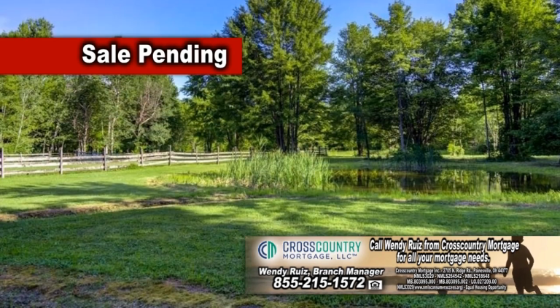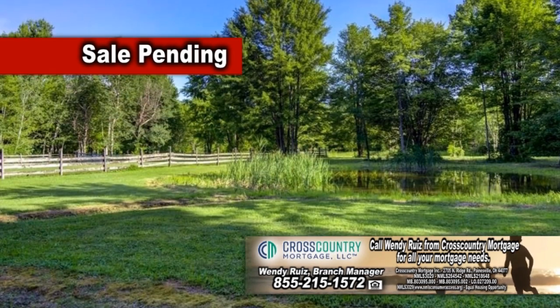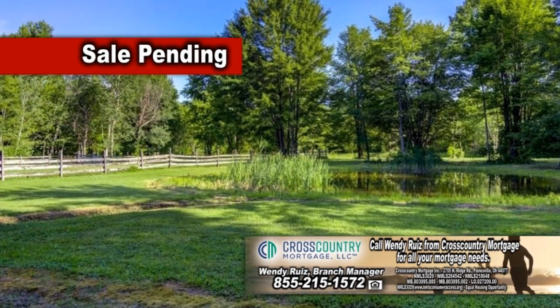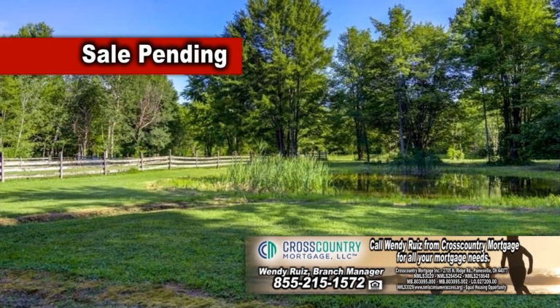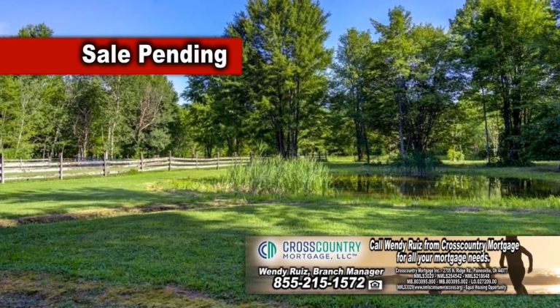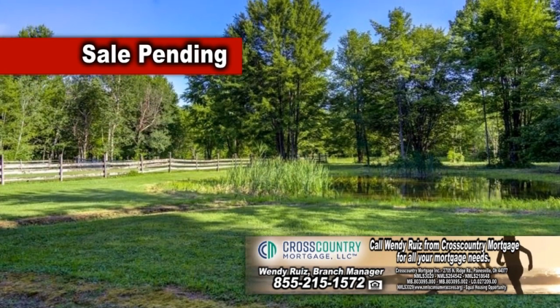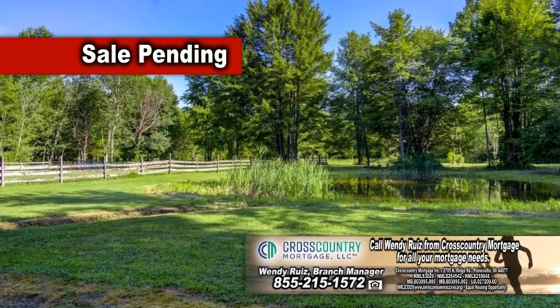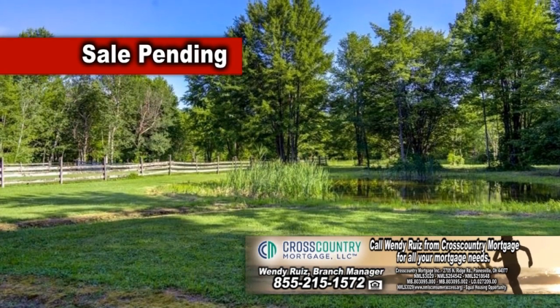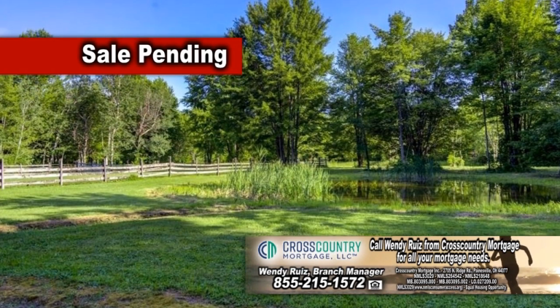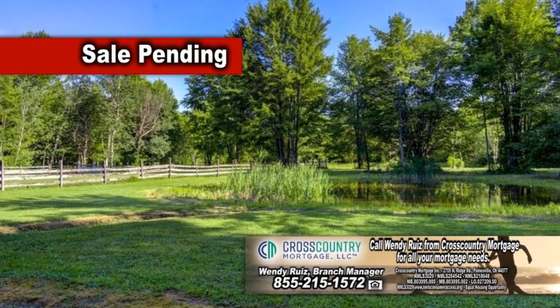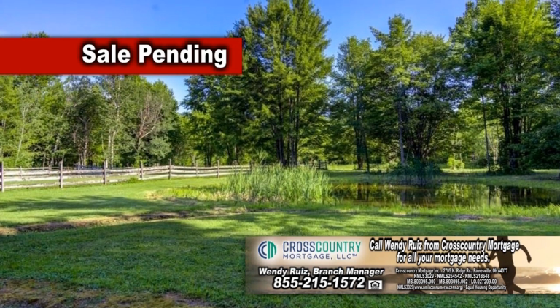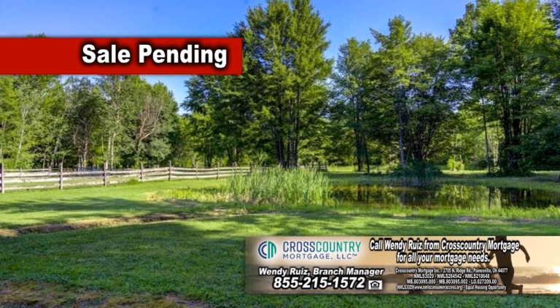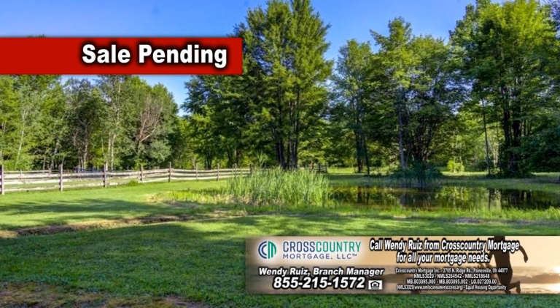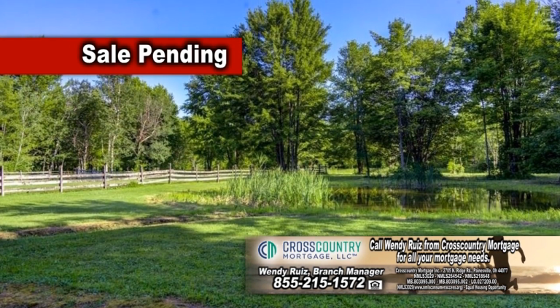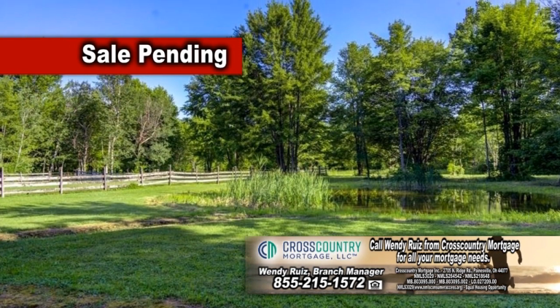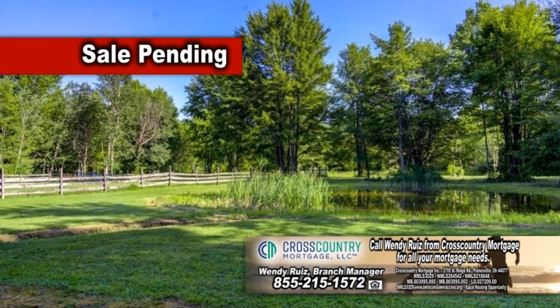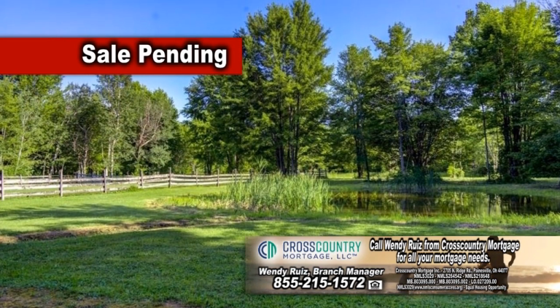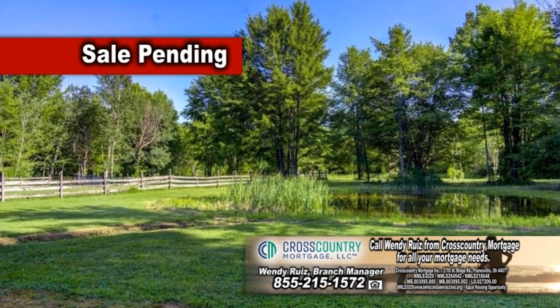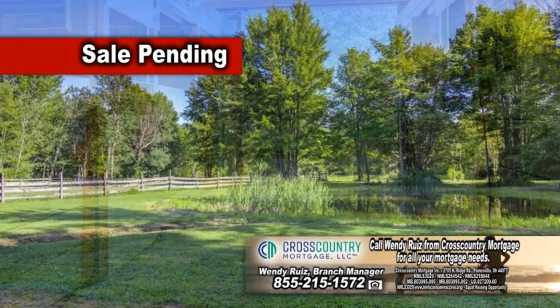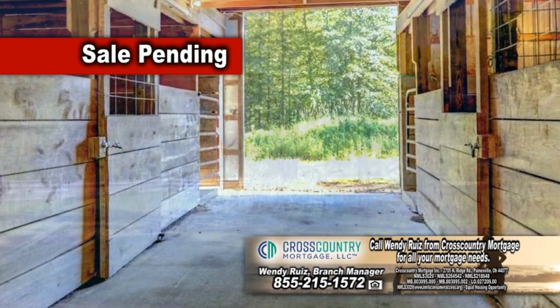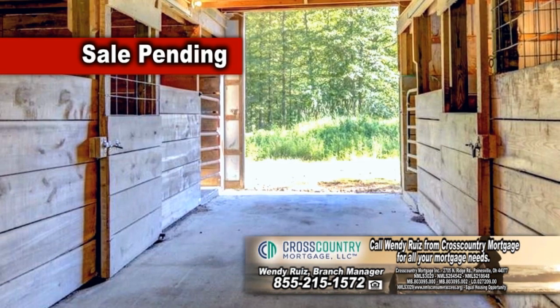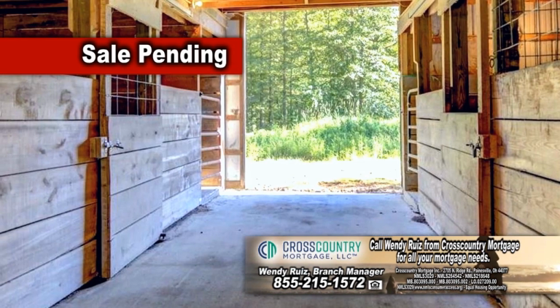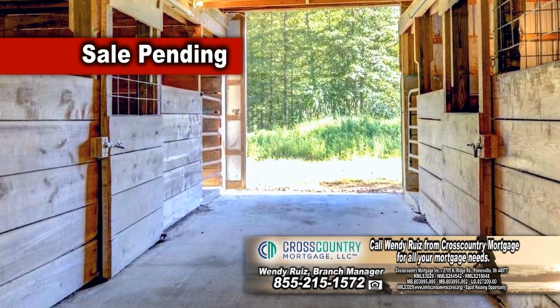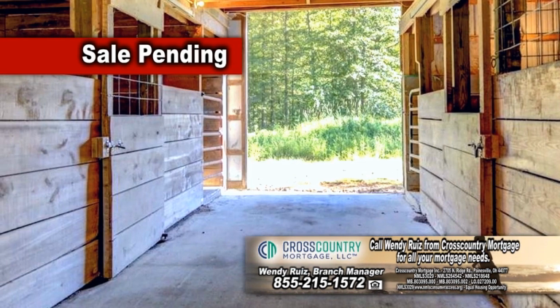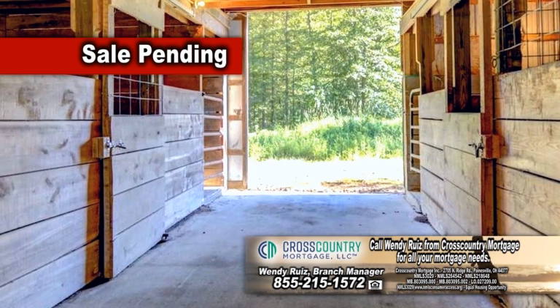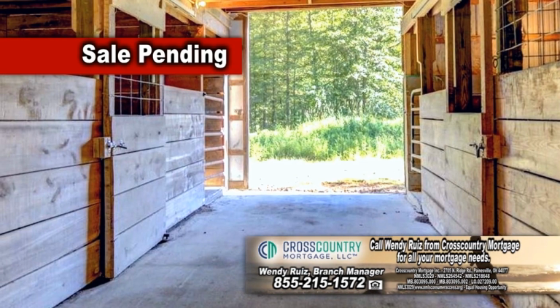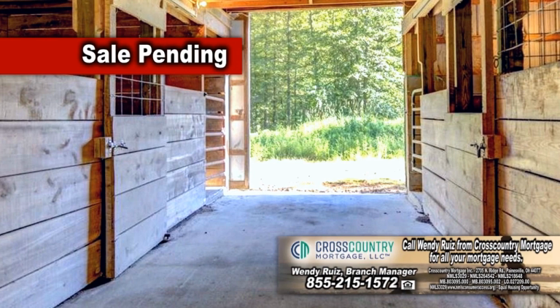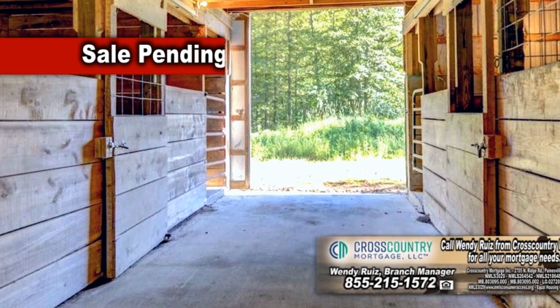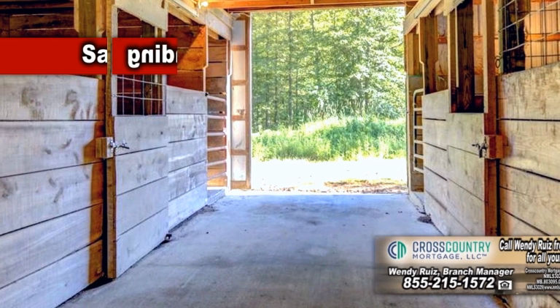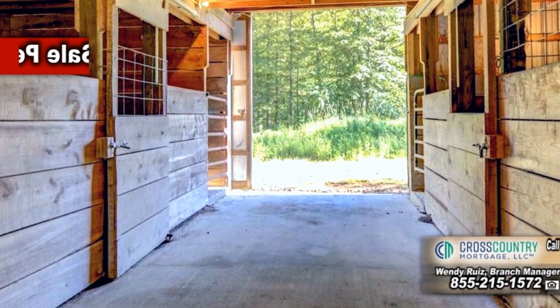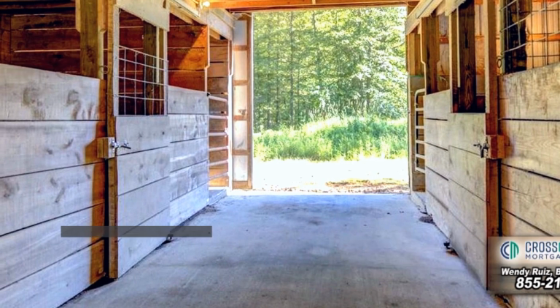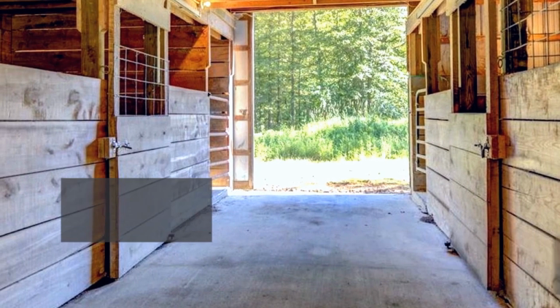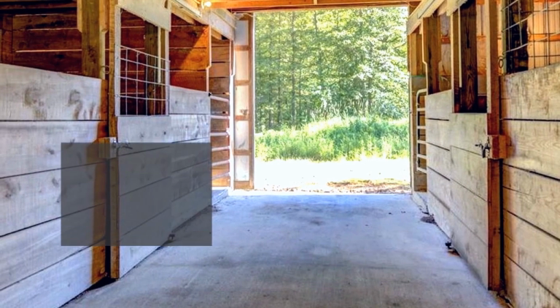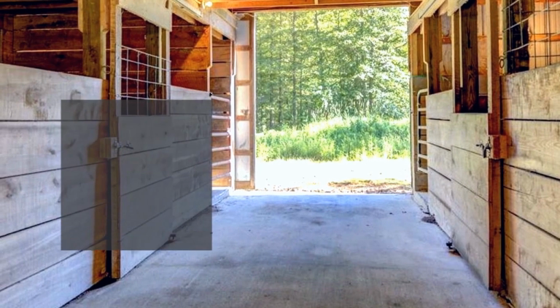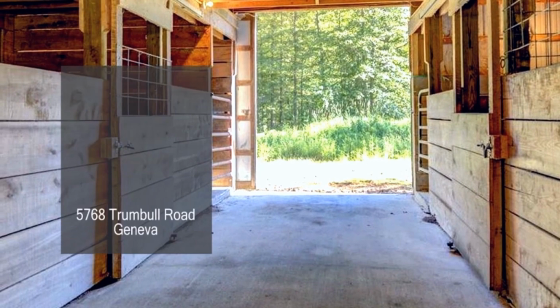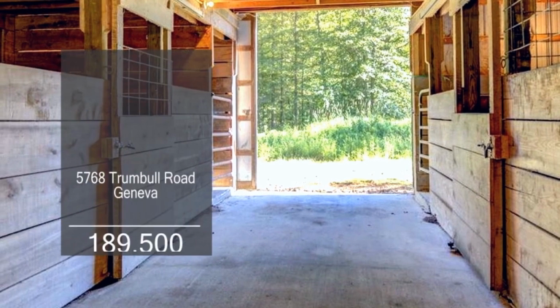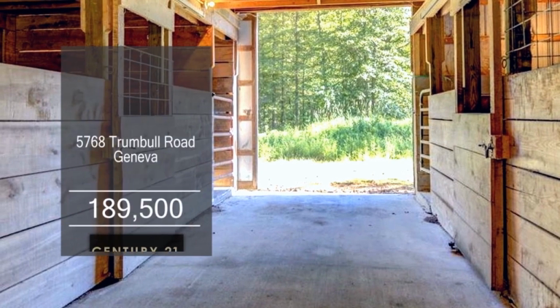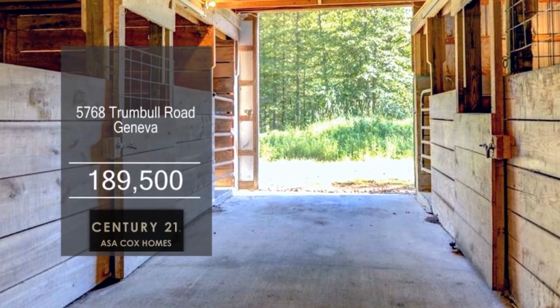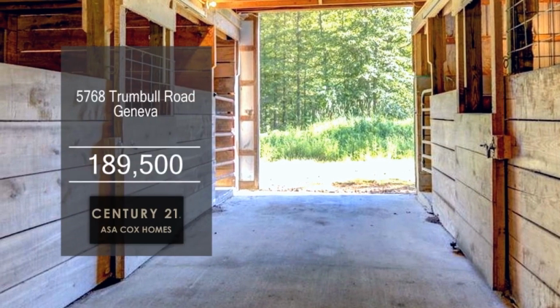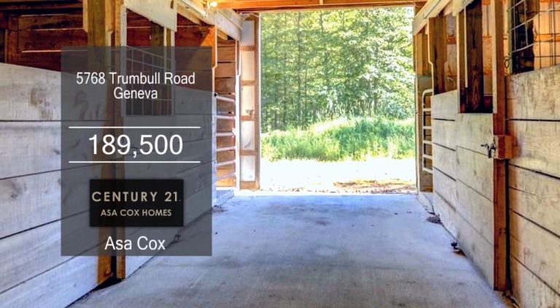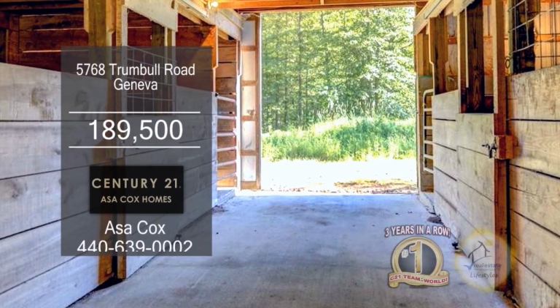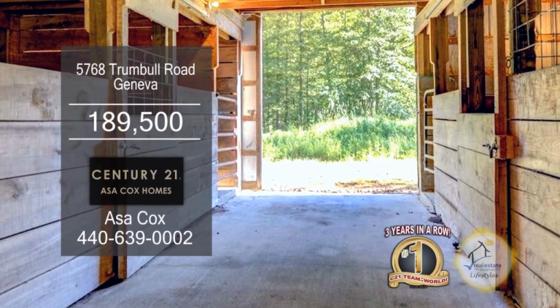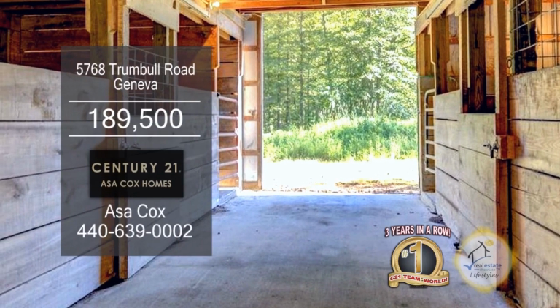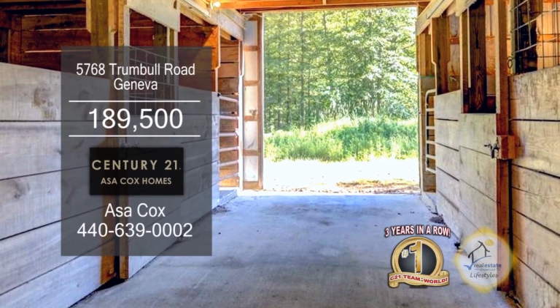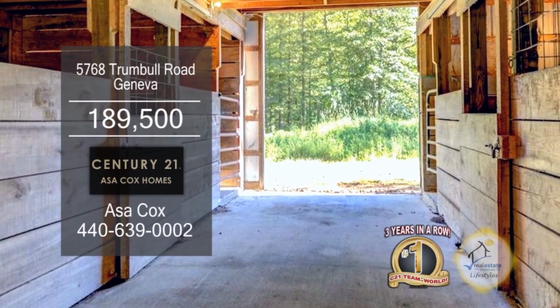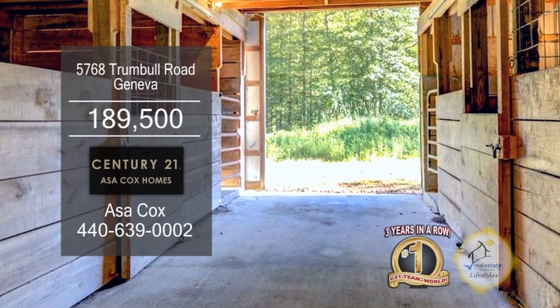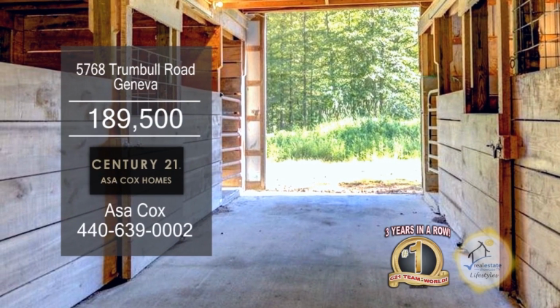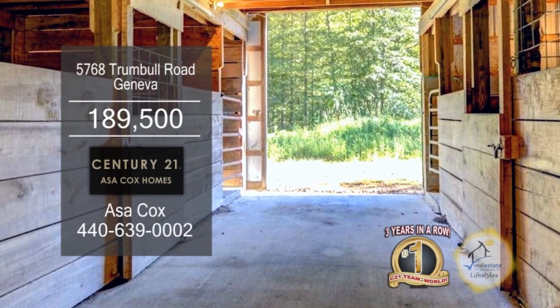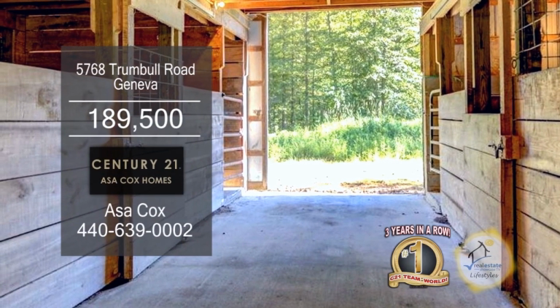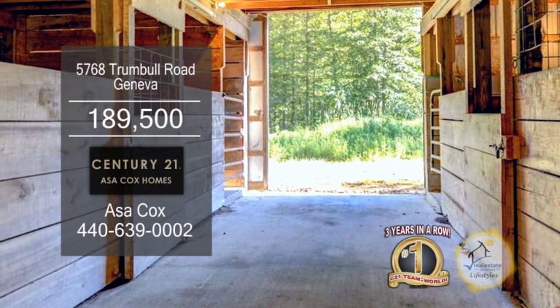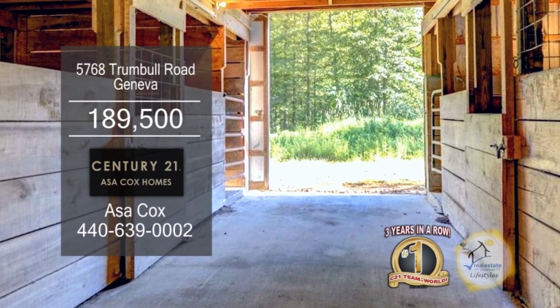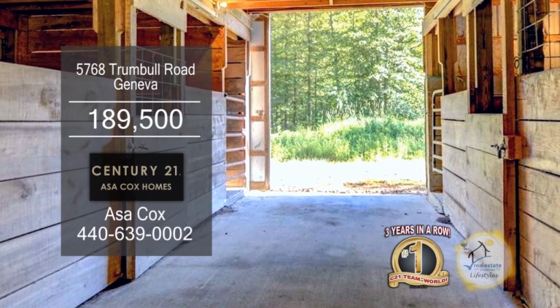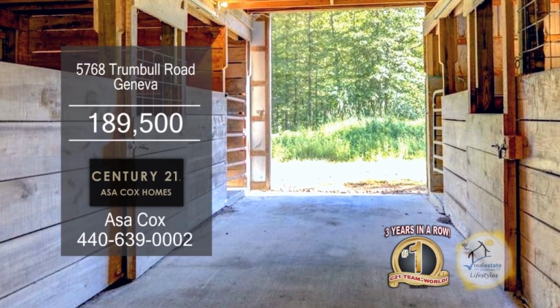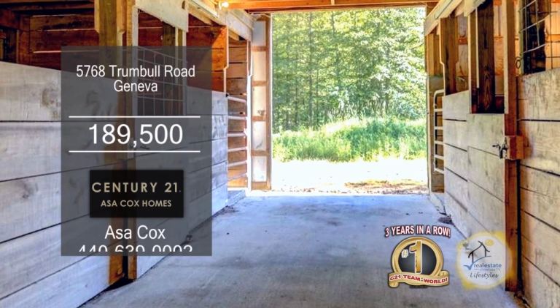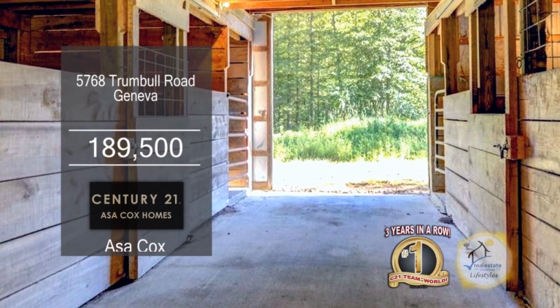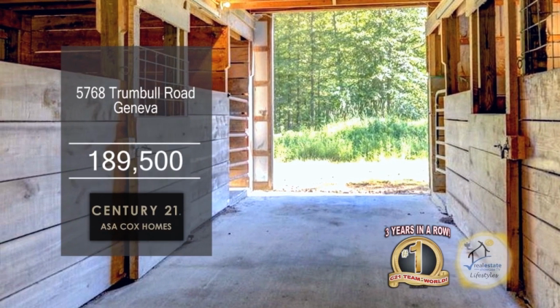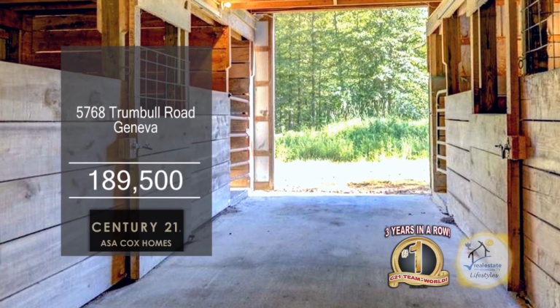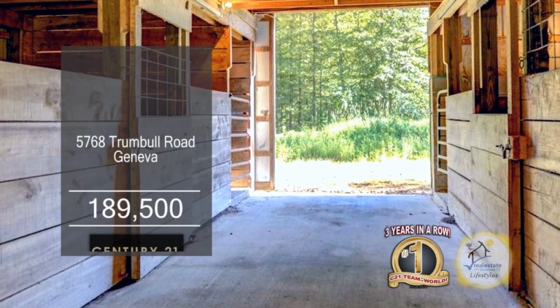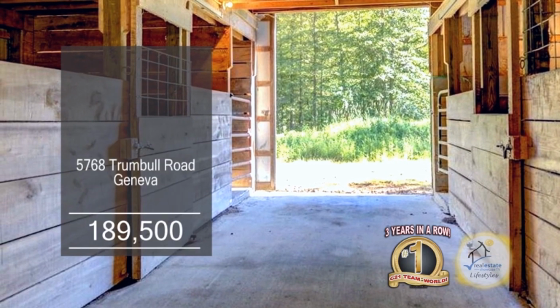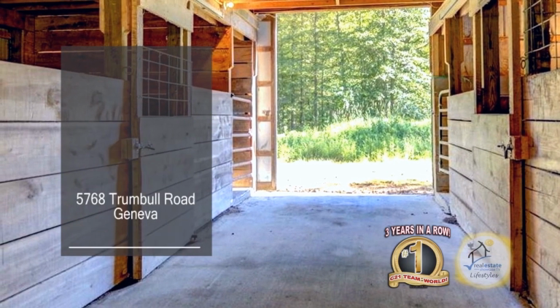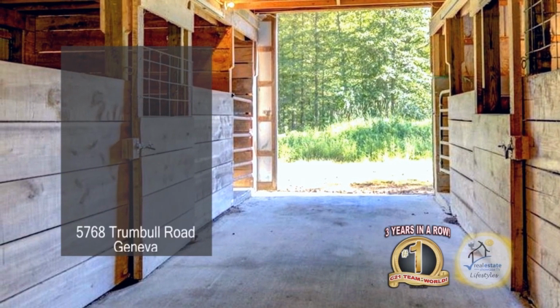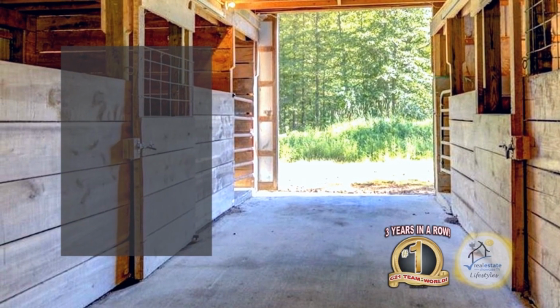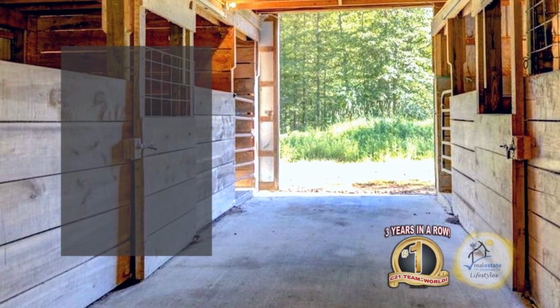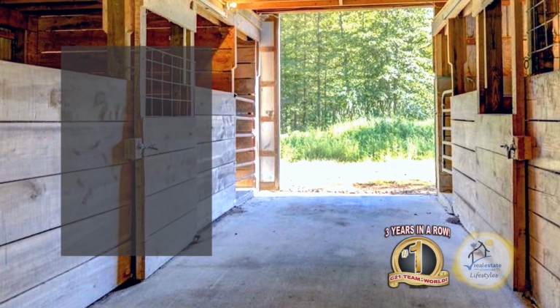The home sits on five acres of land that includes a barn with four stalls, a stable area, and a cabin with a loft area.